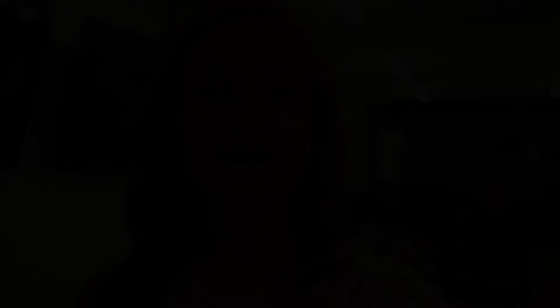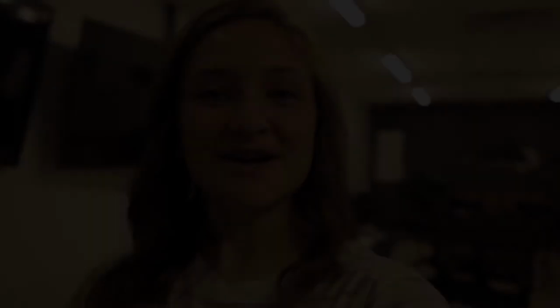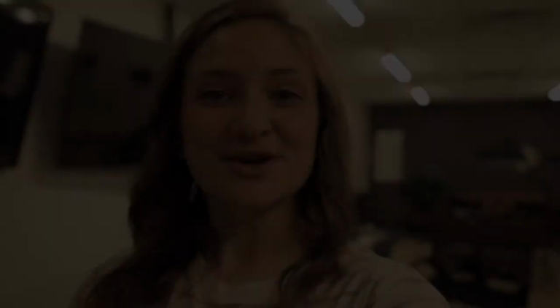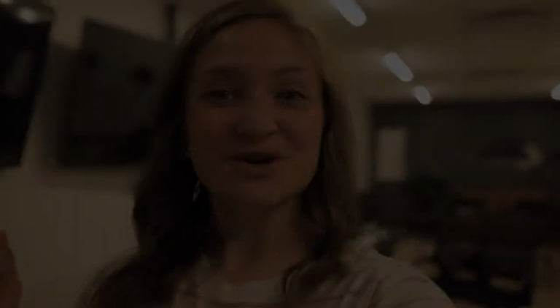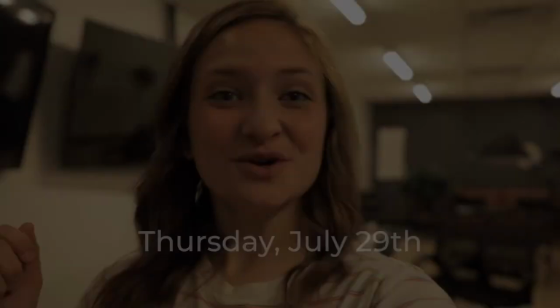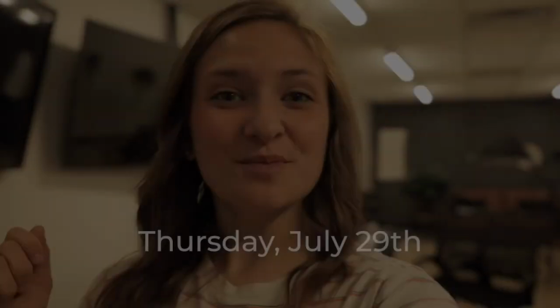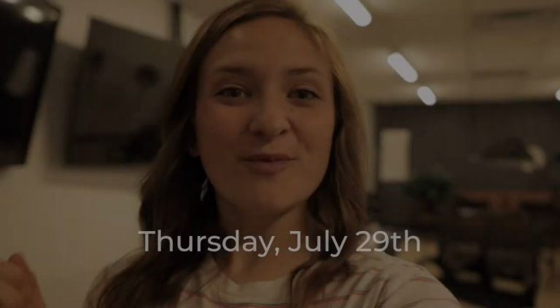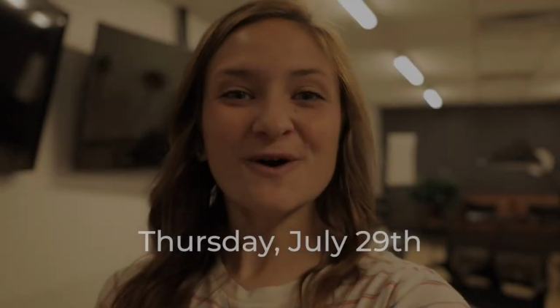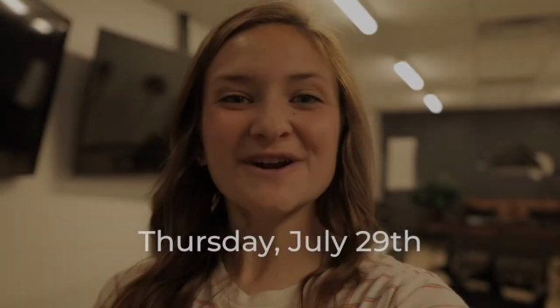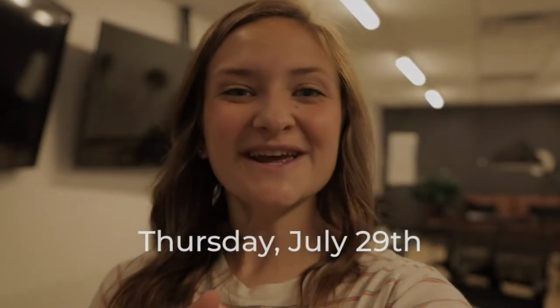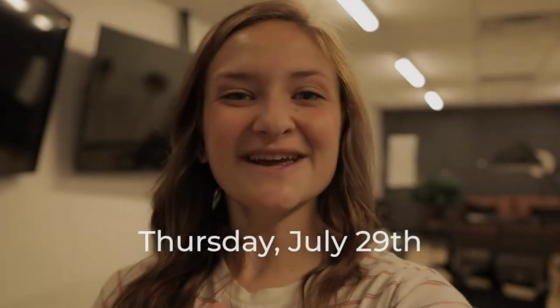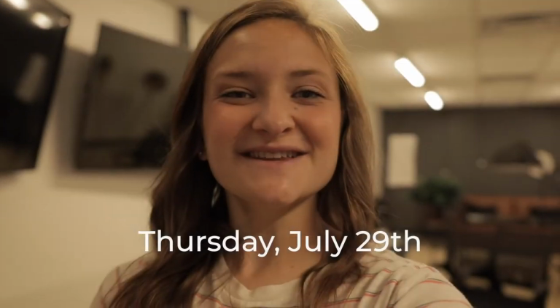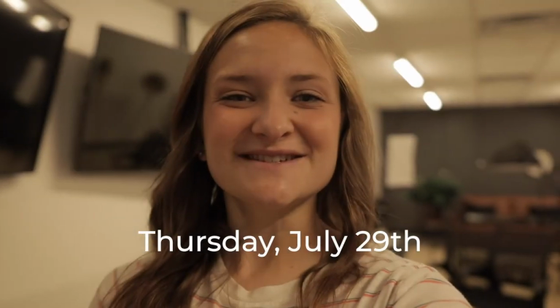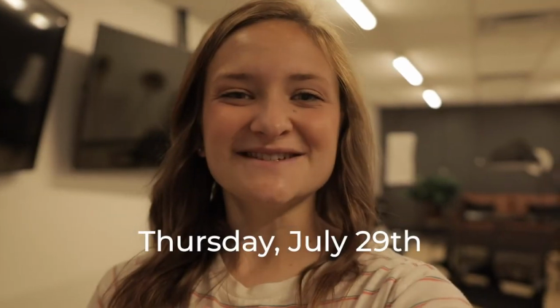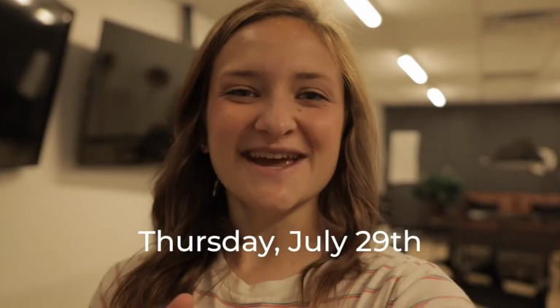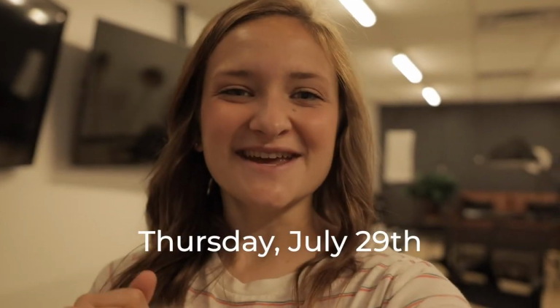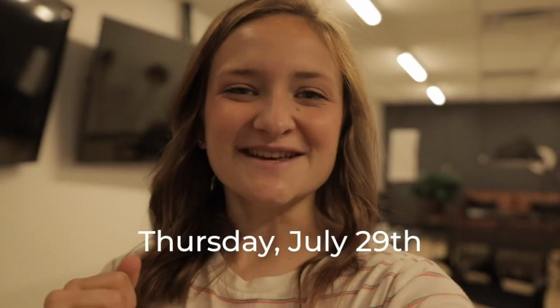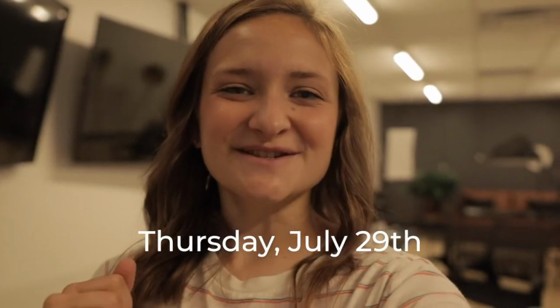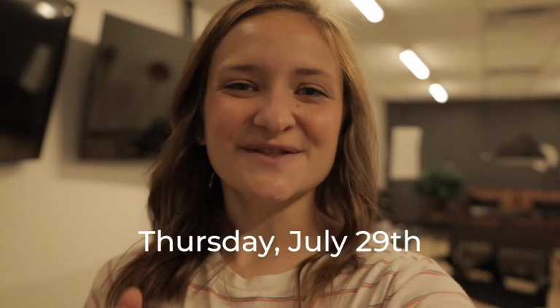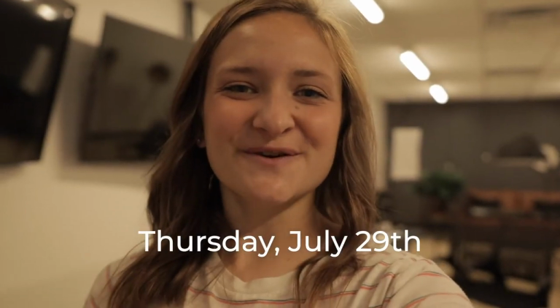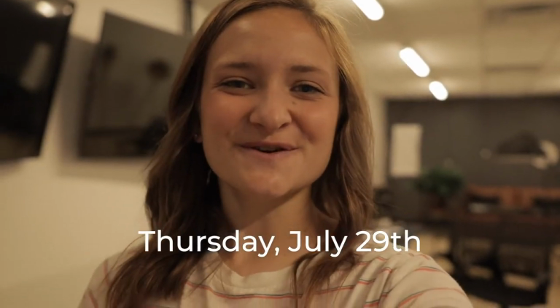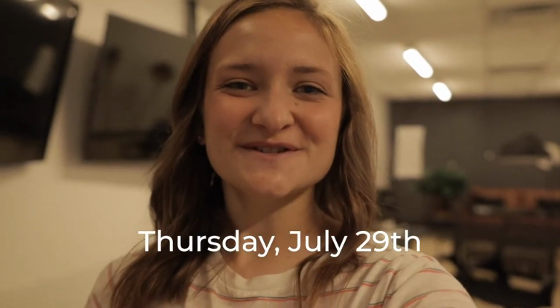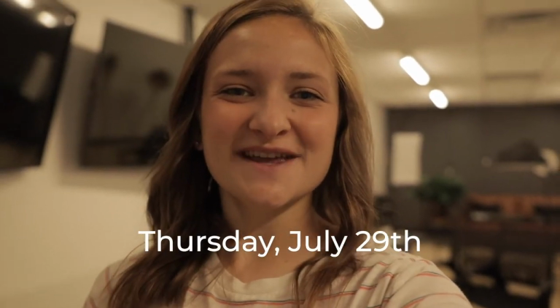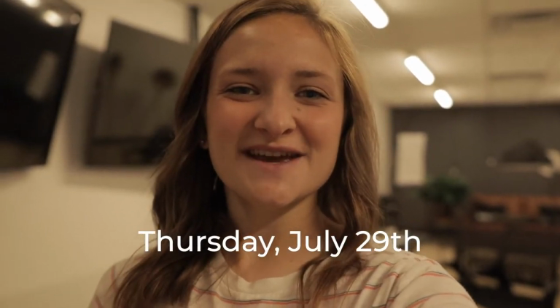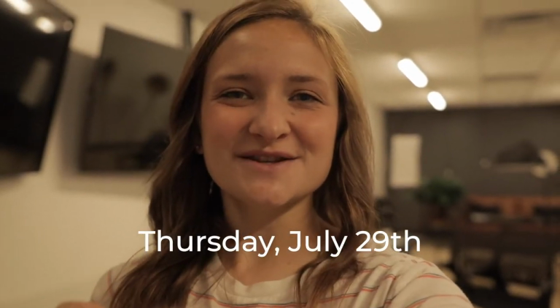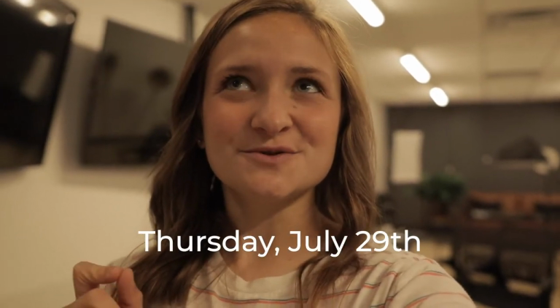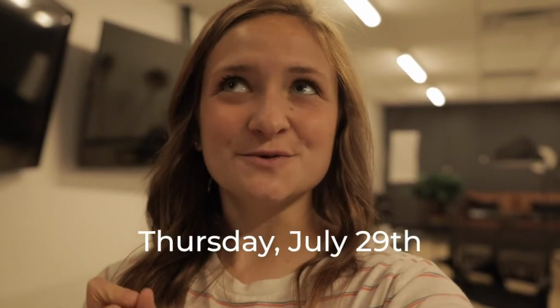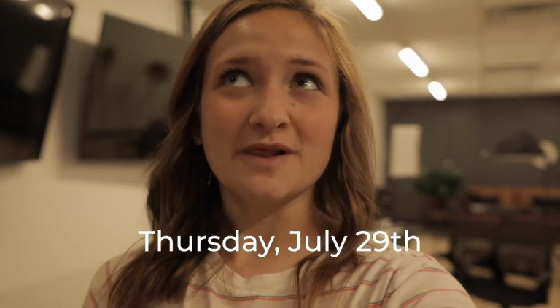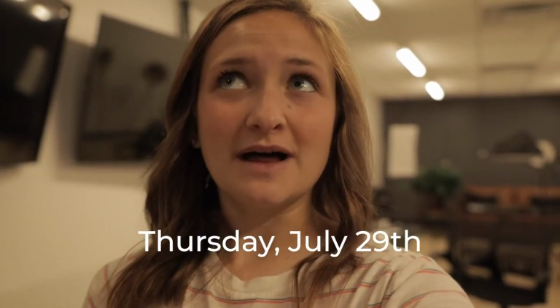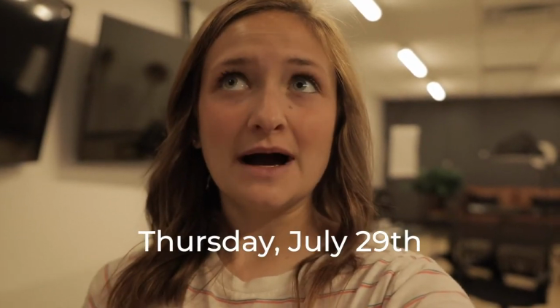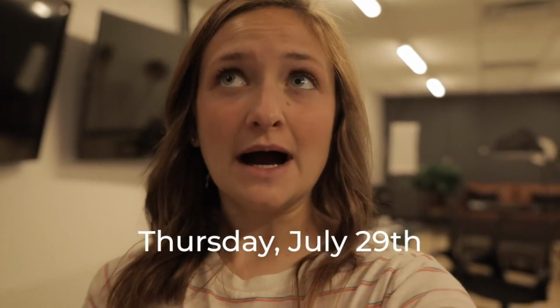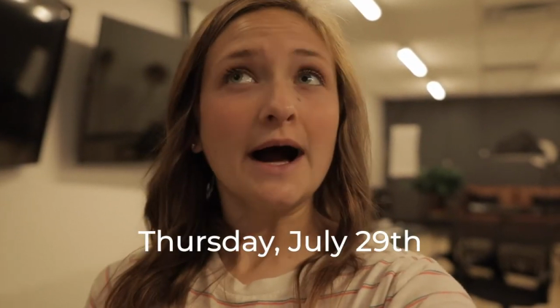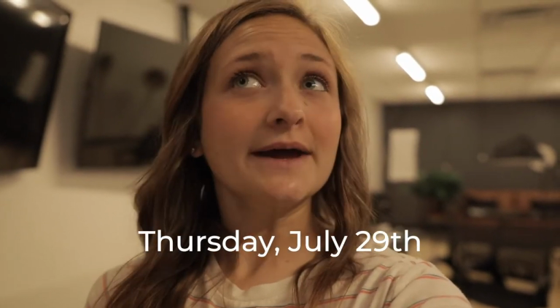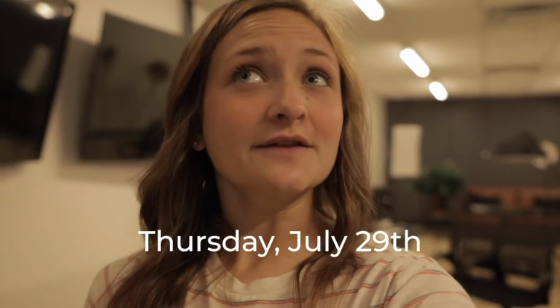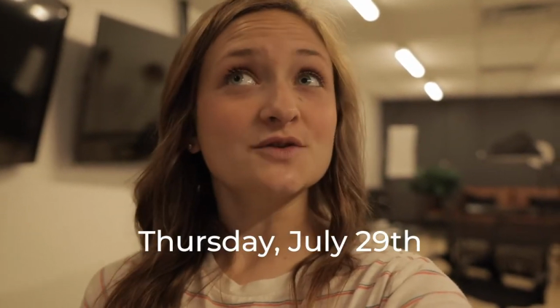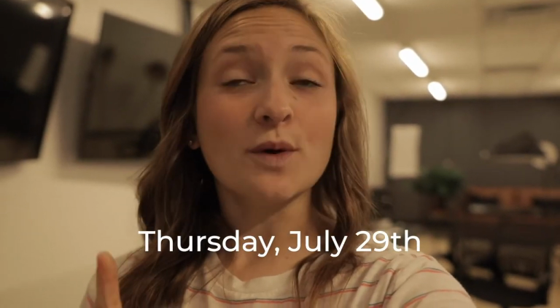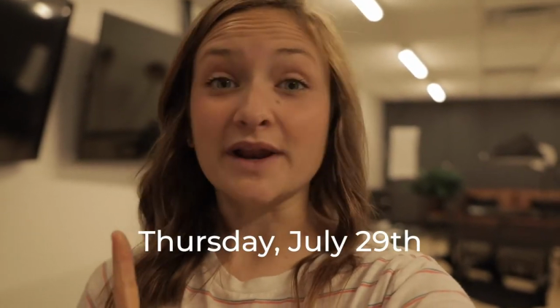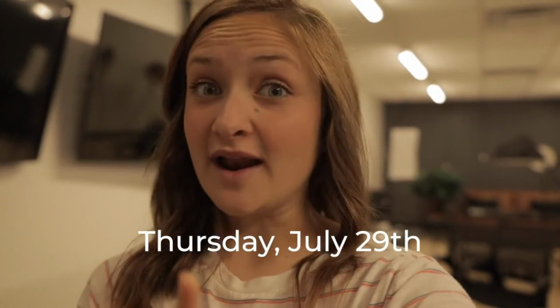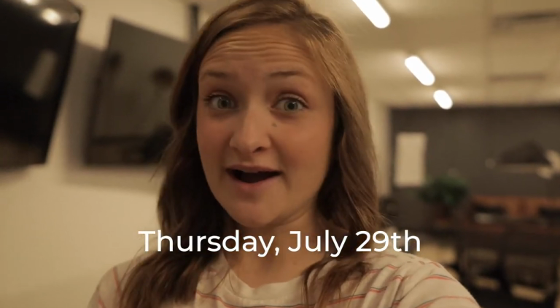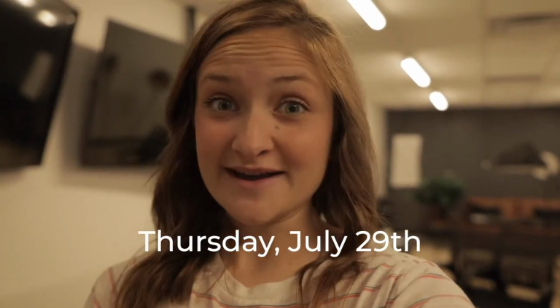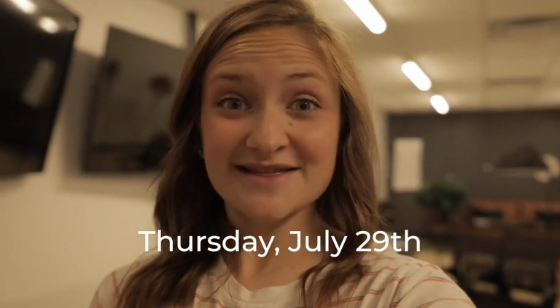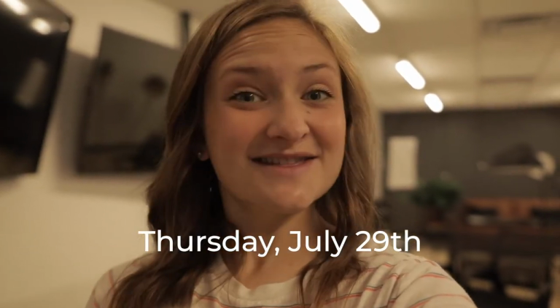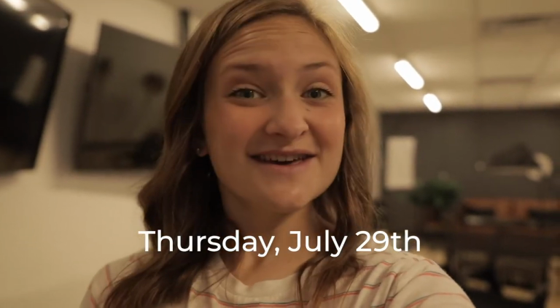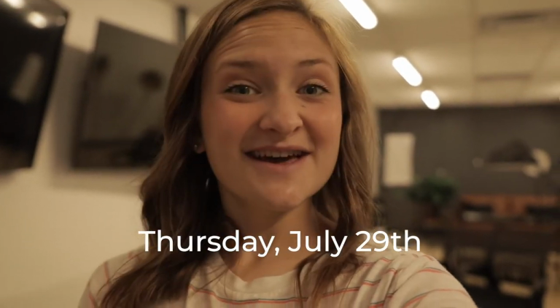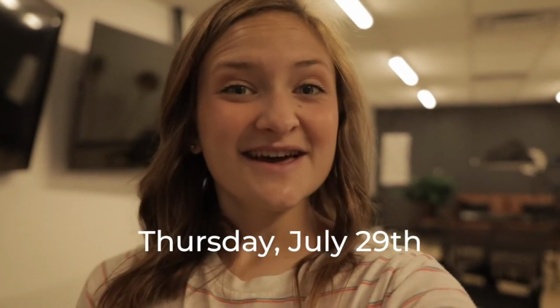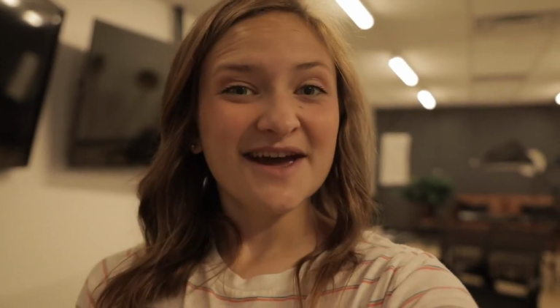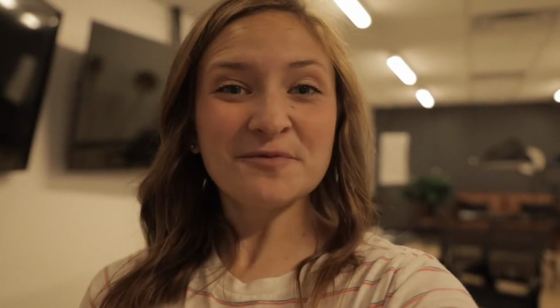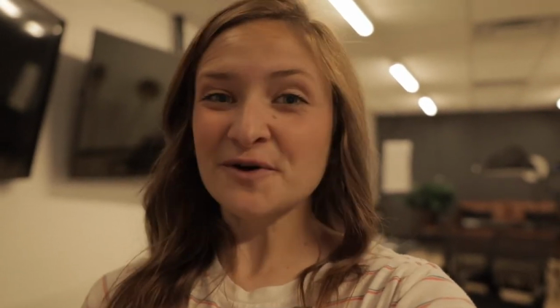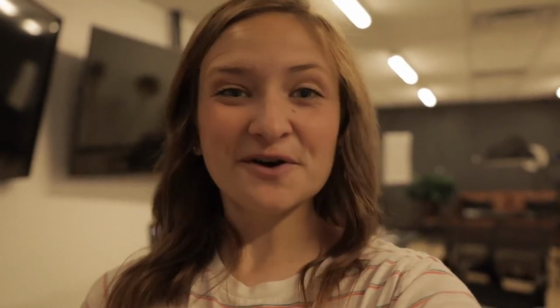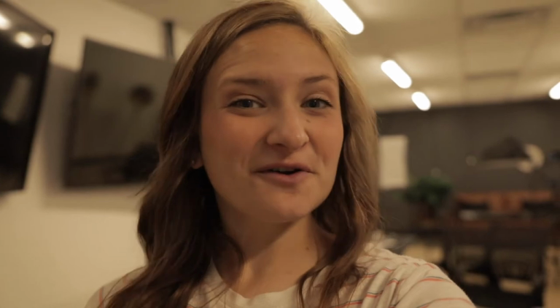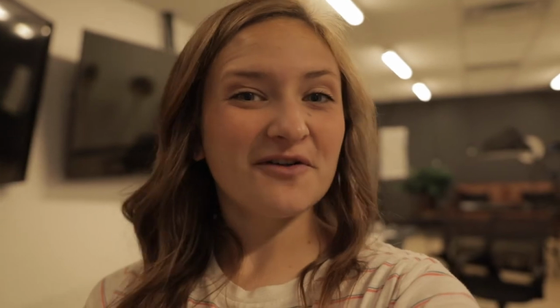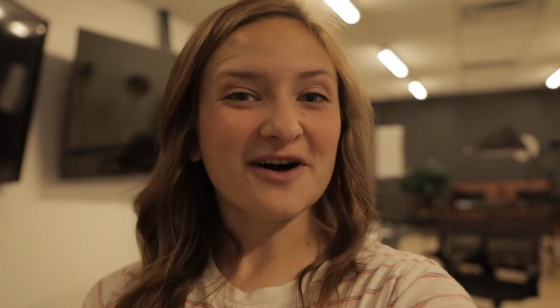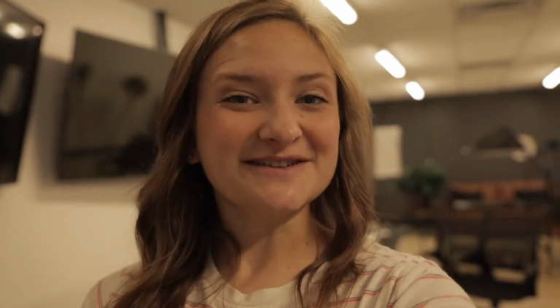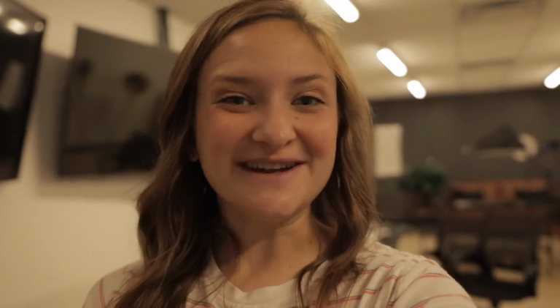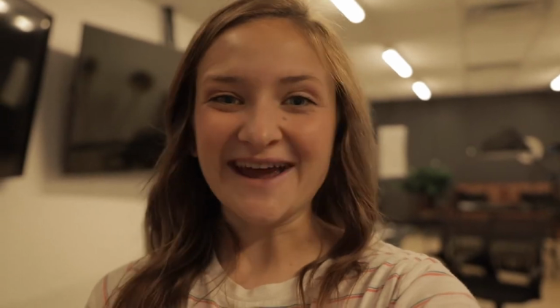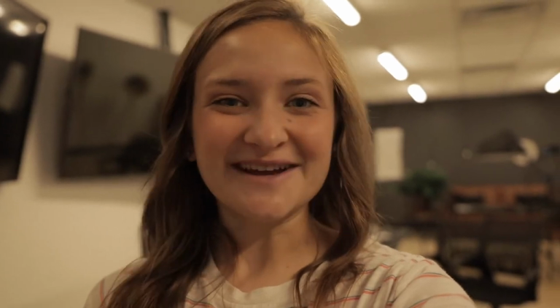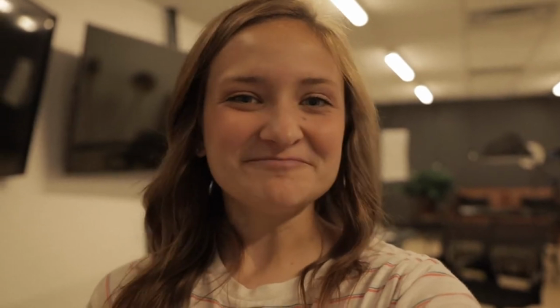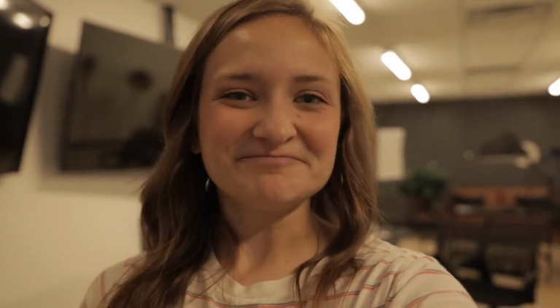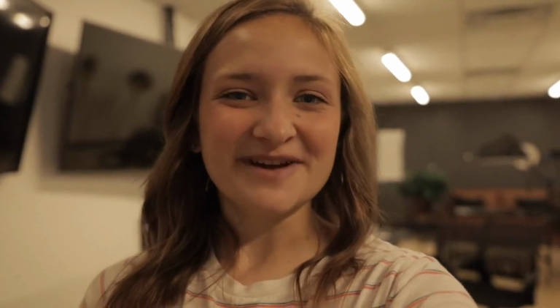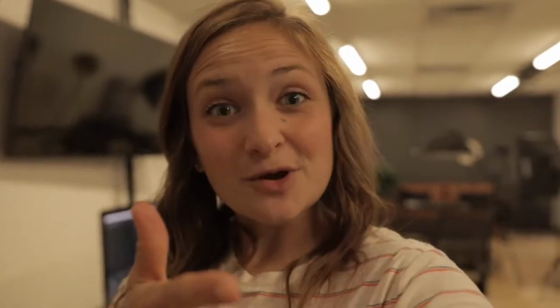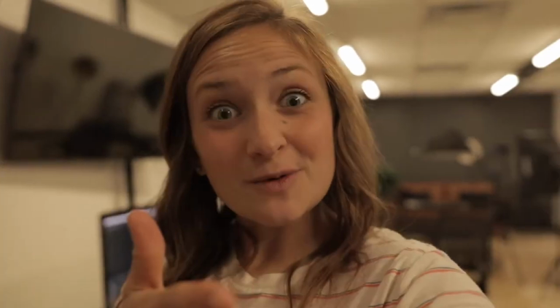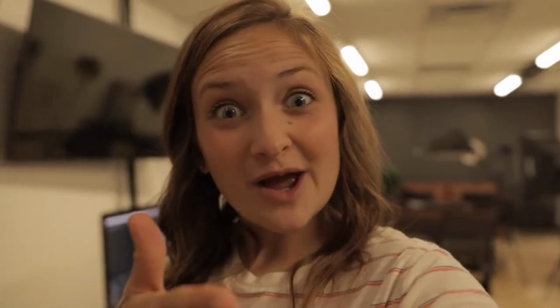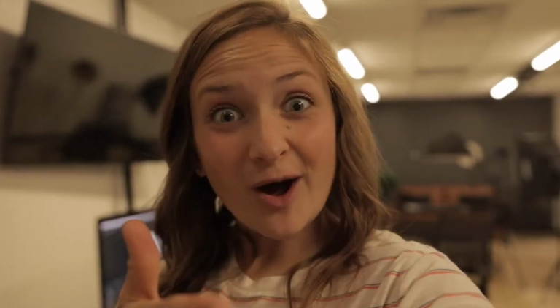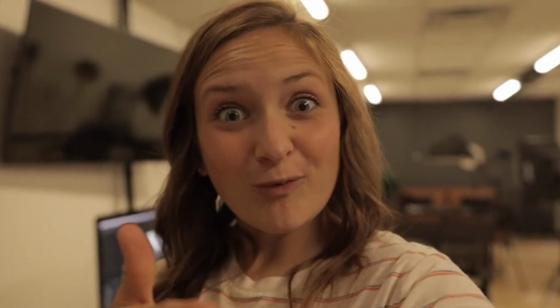Good morning! Today is Thursday, July the 29th, and we're gonna vlog today. Here we go.